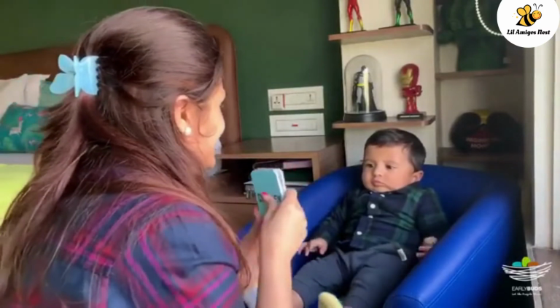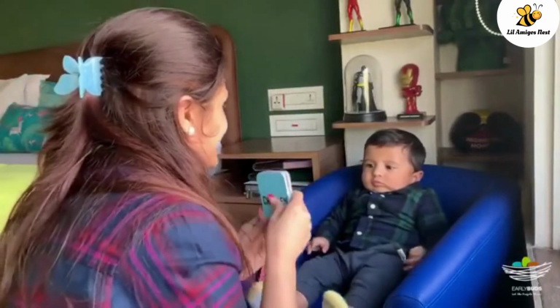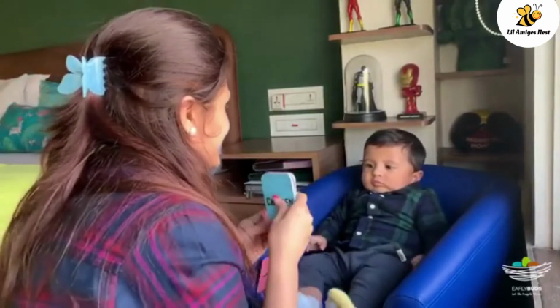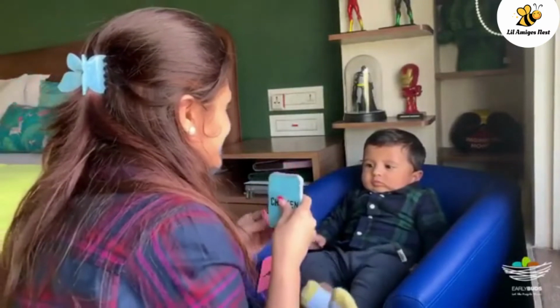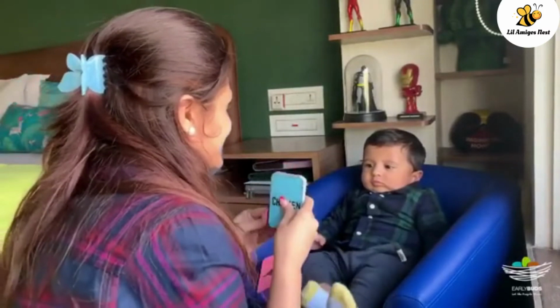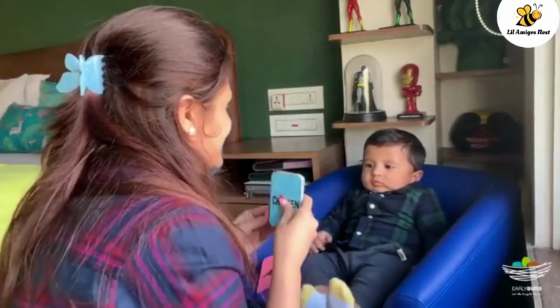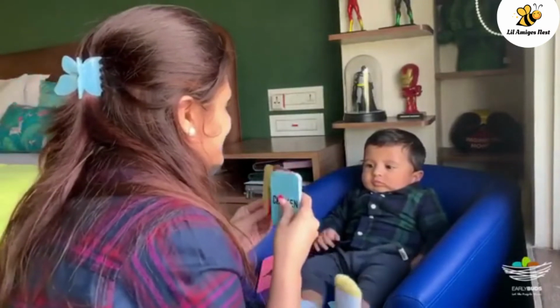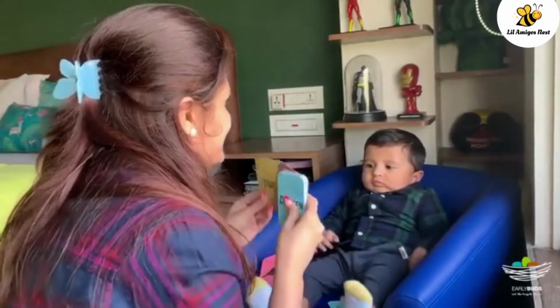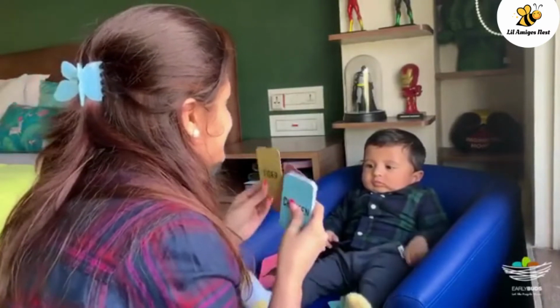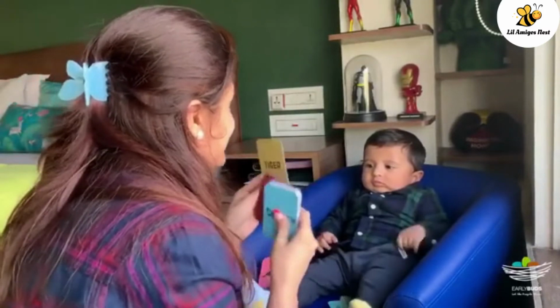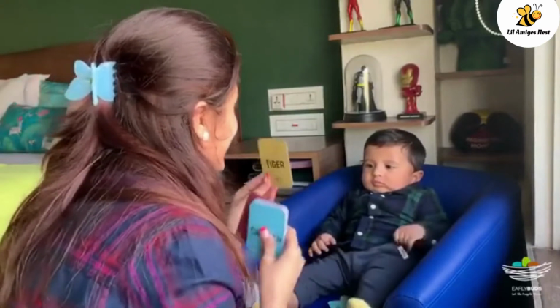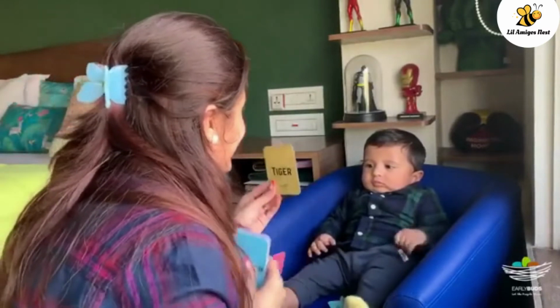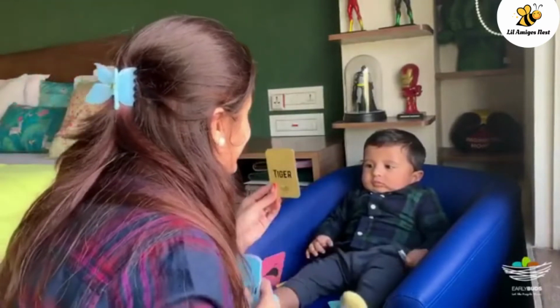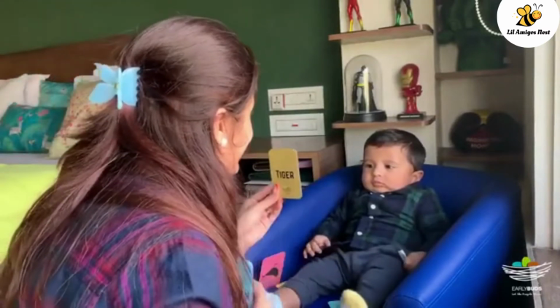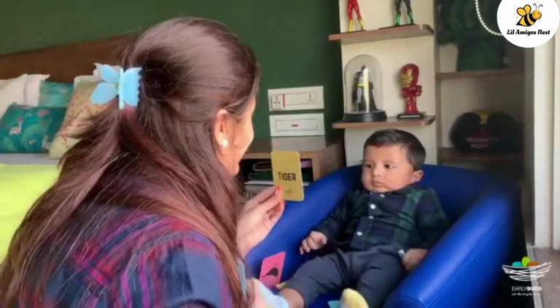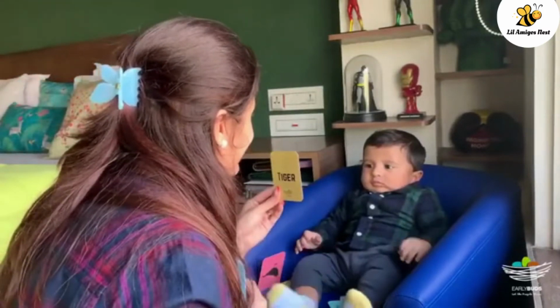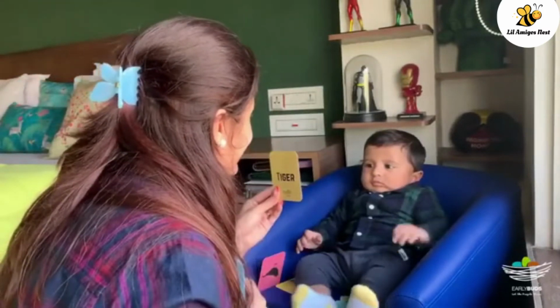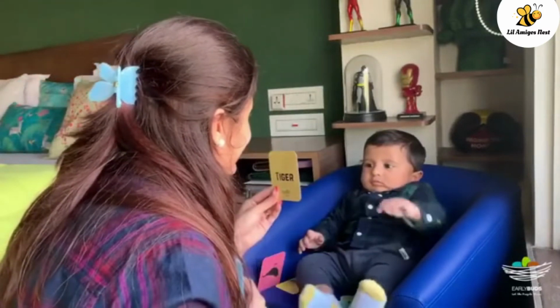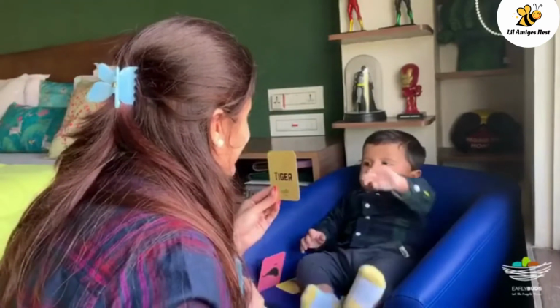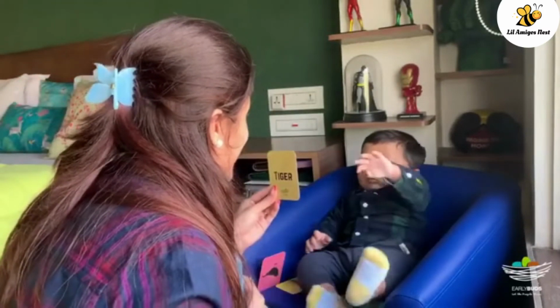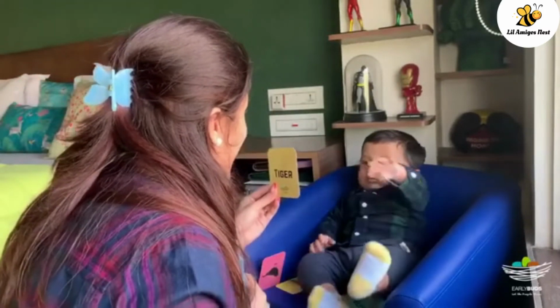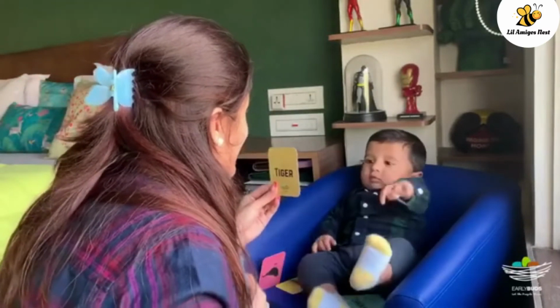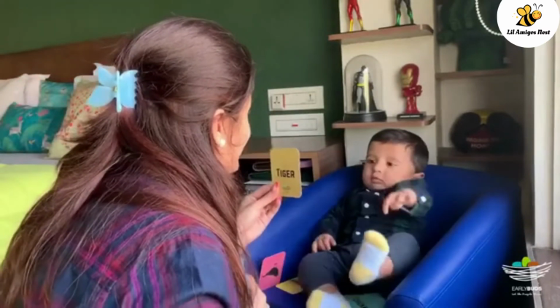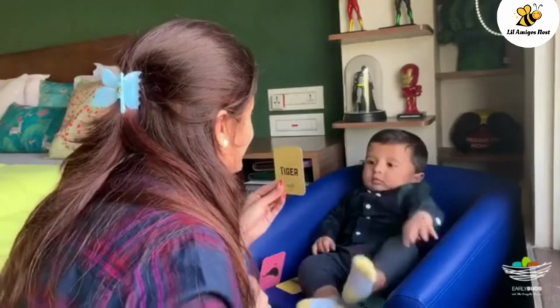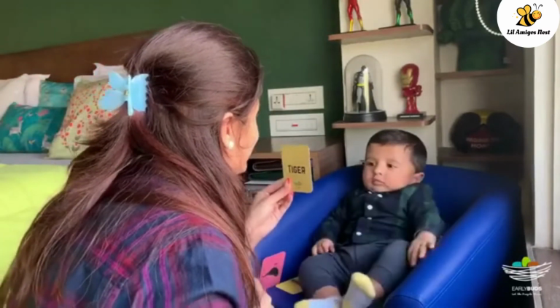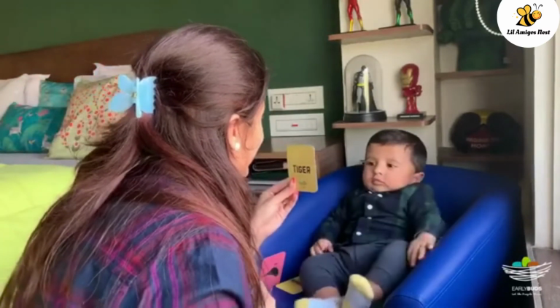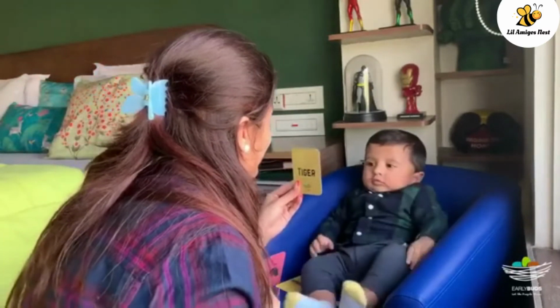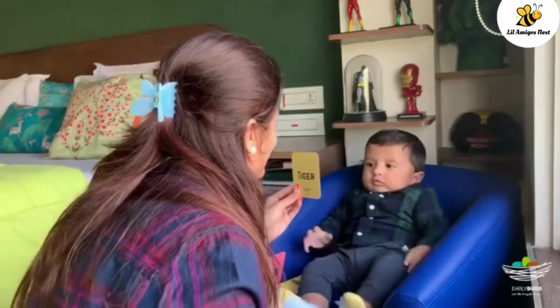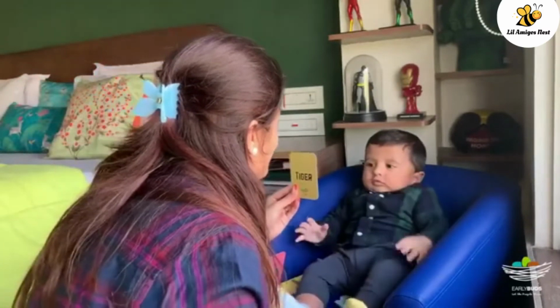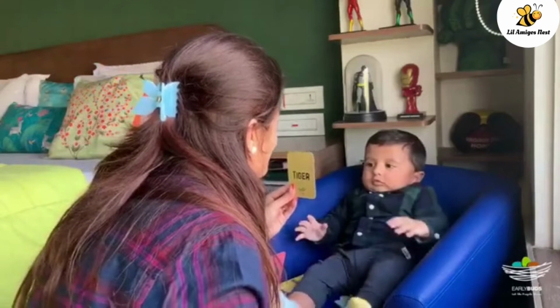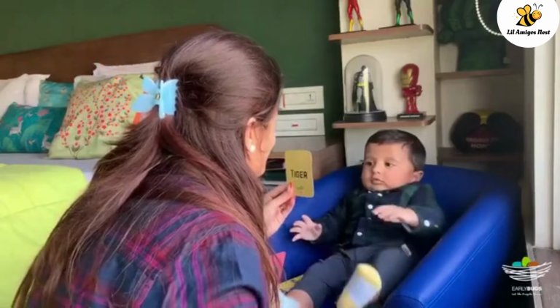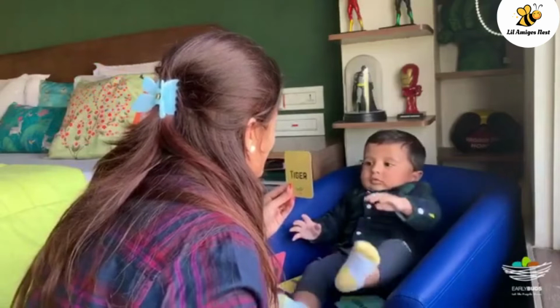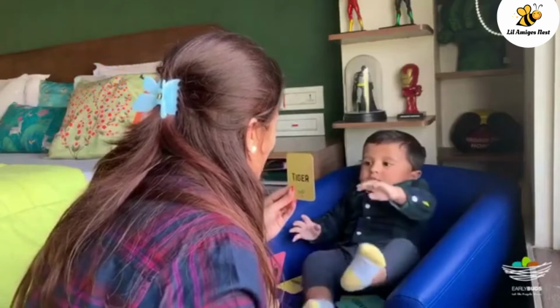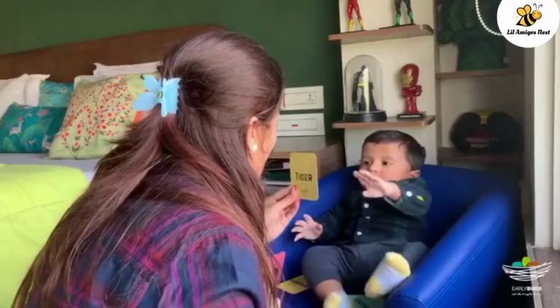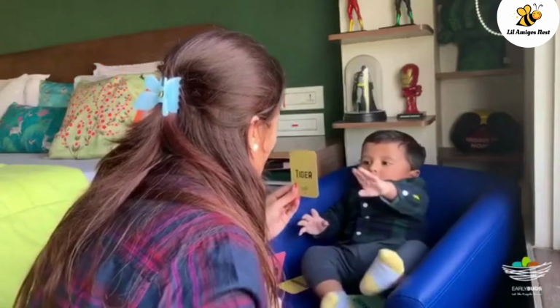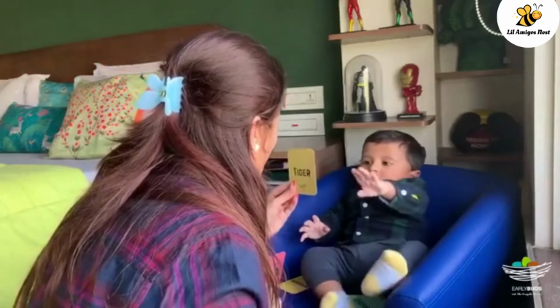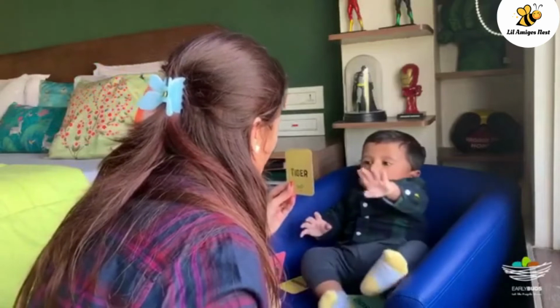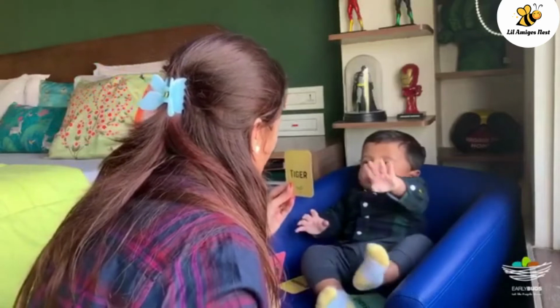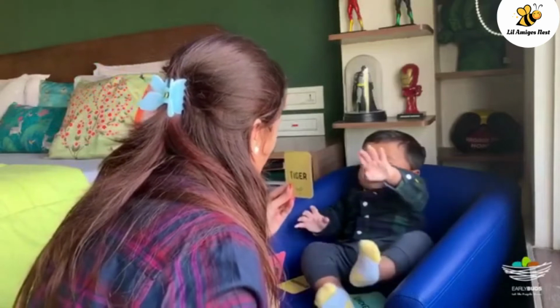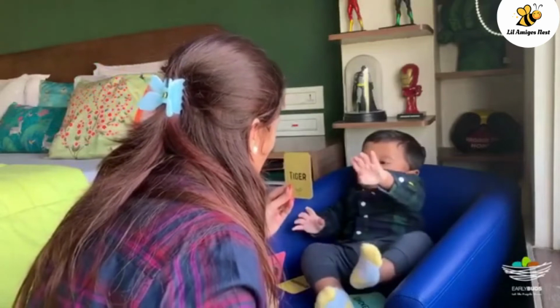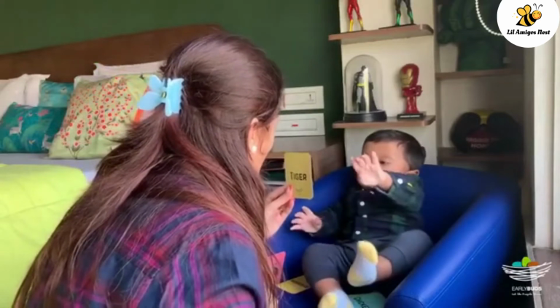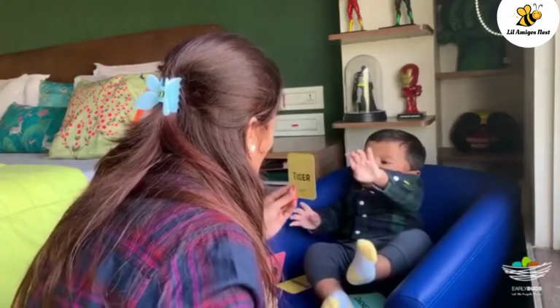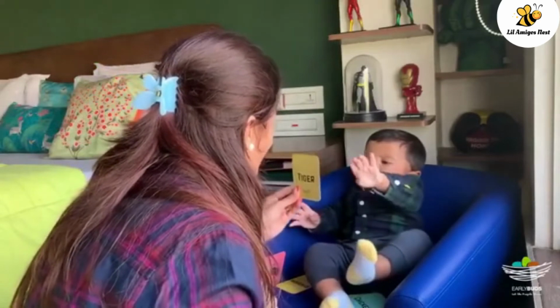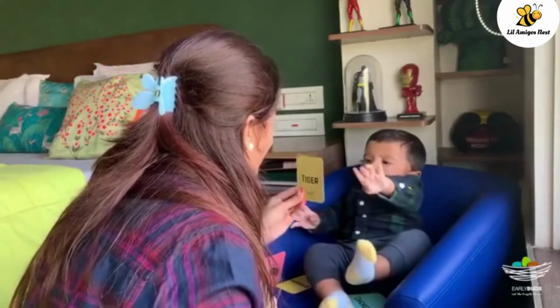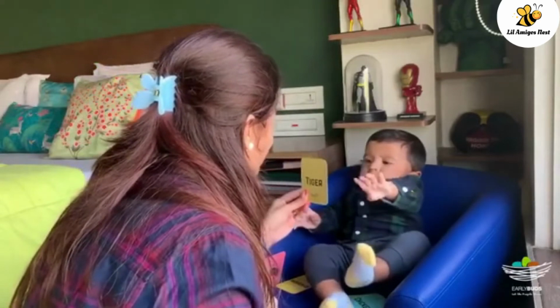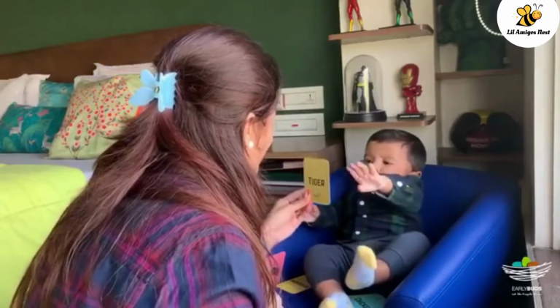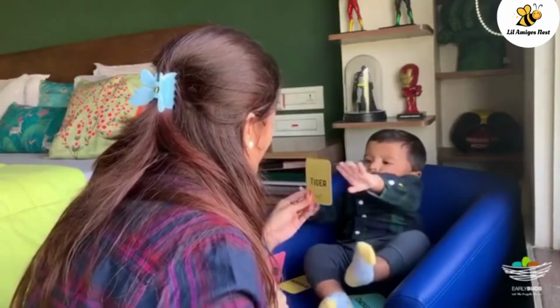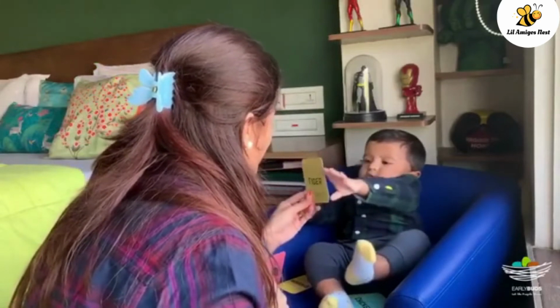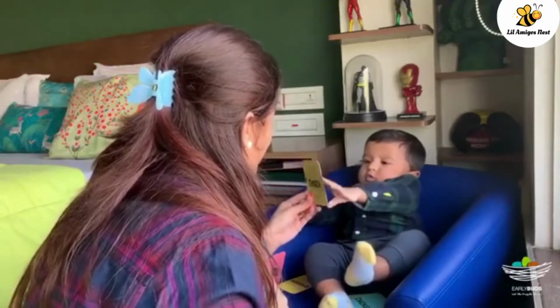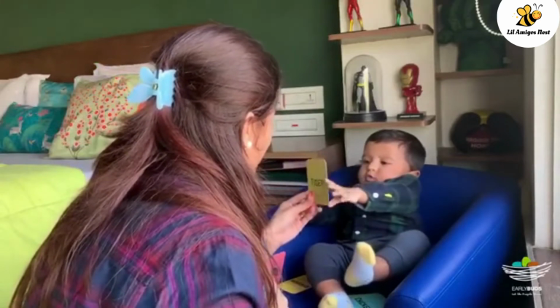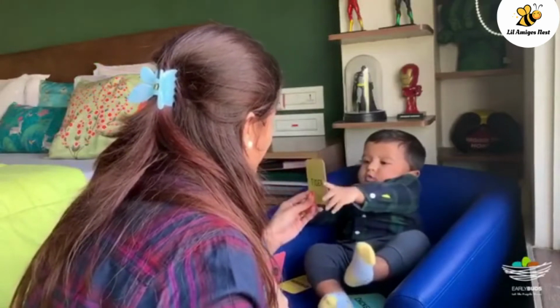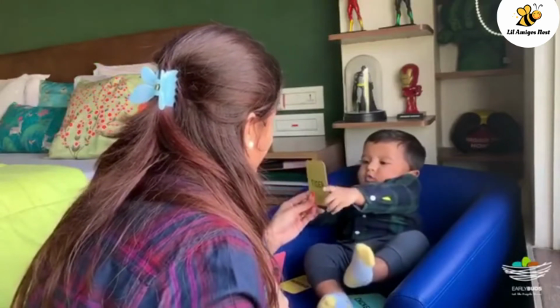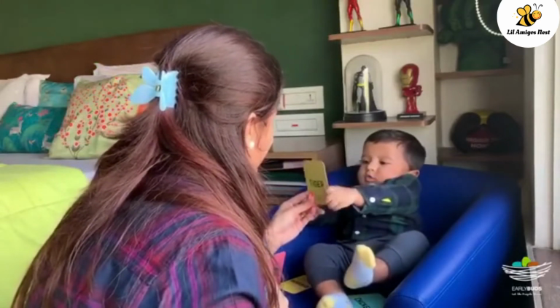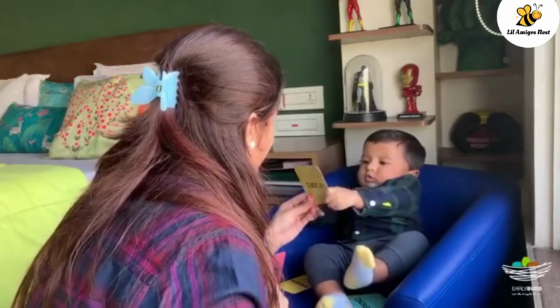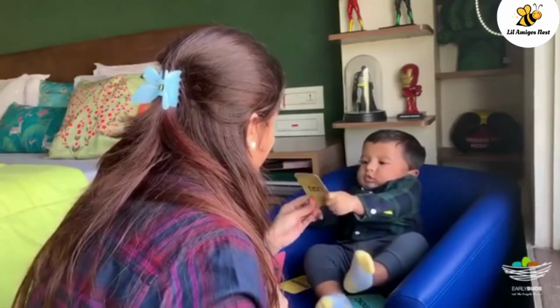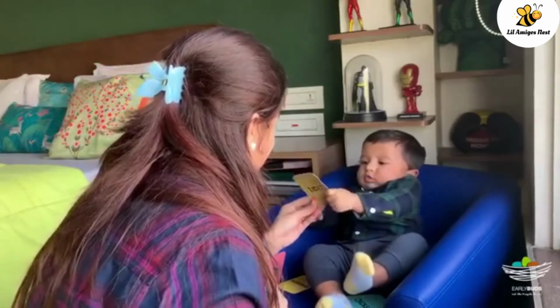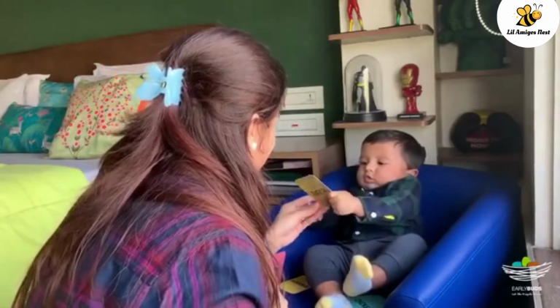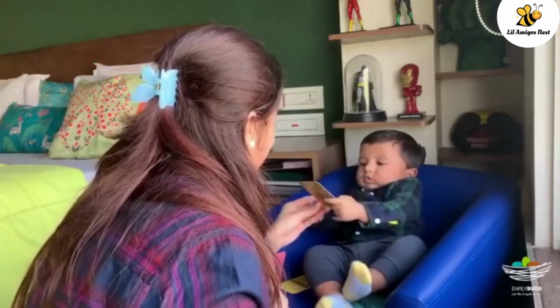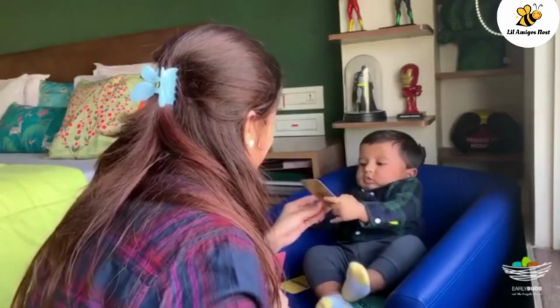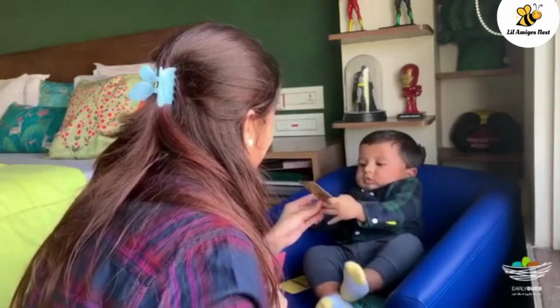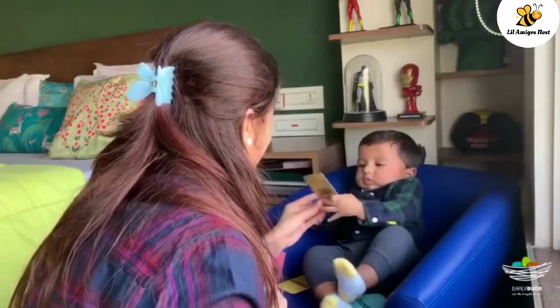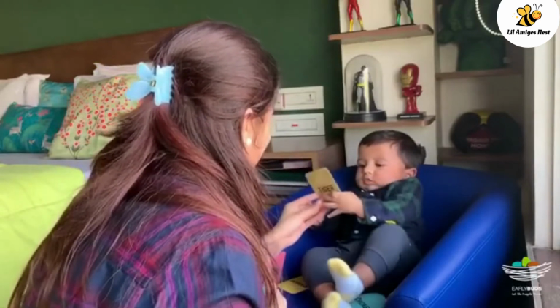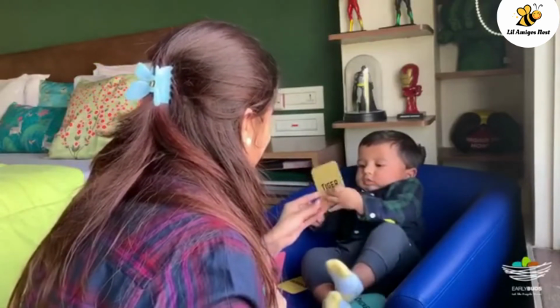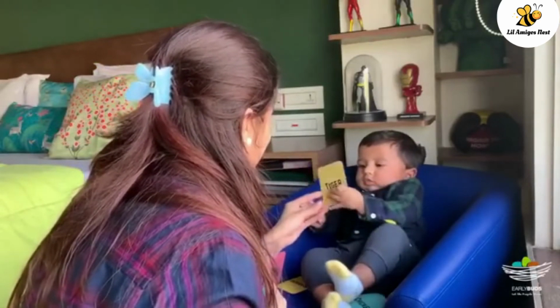This is a tiger and the tiger roars. You want to touch it? Yes.